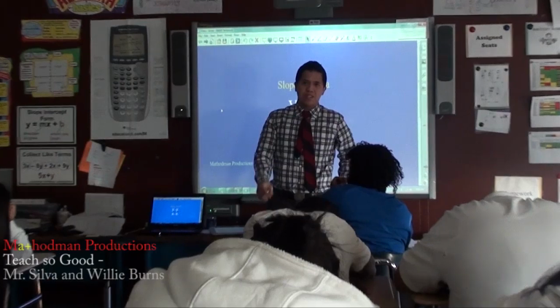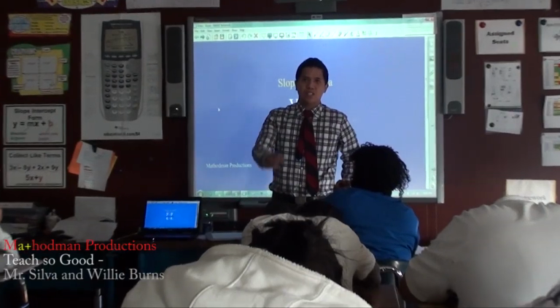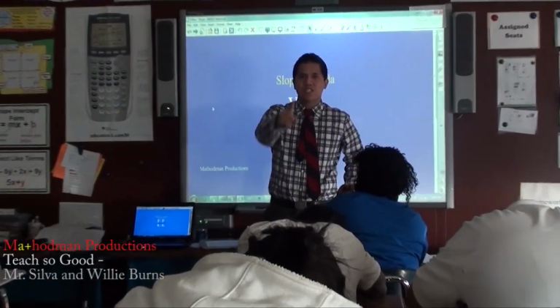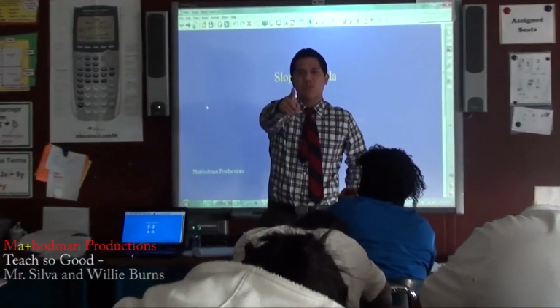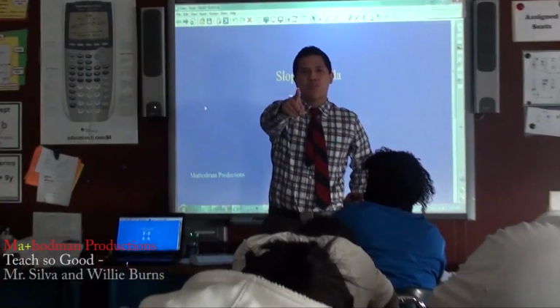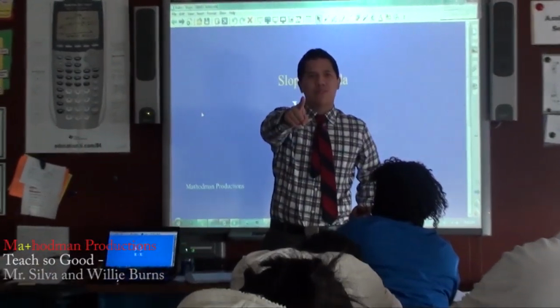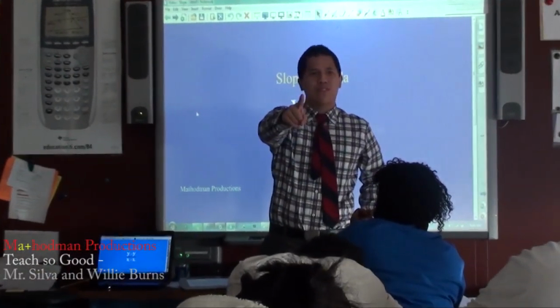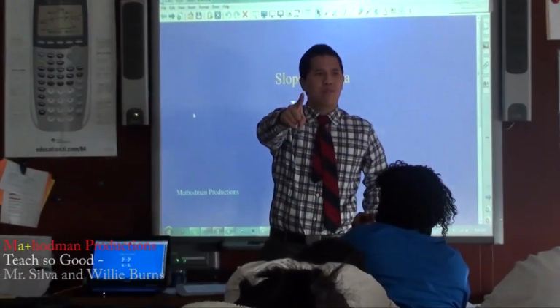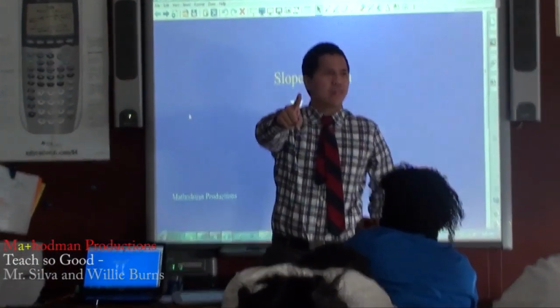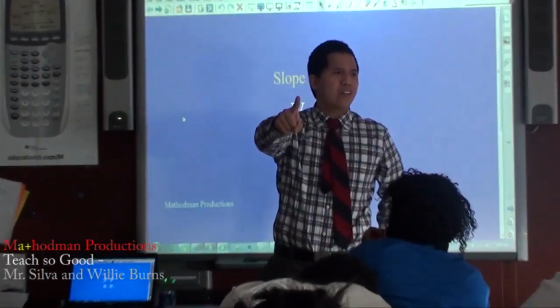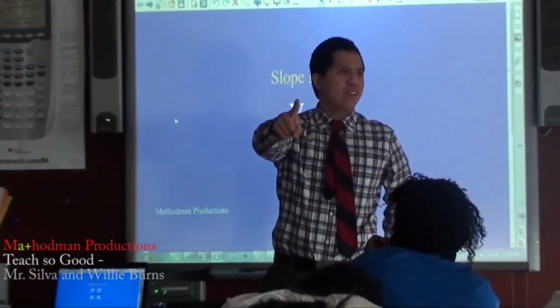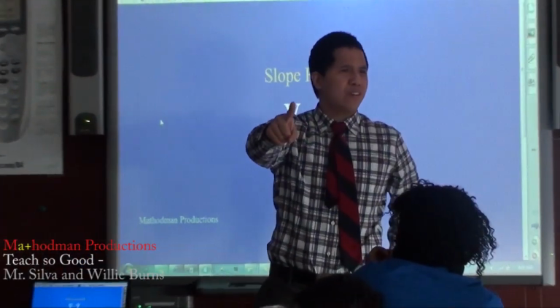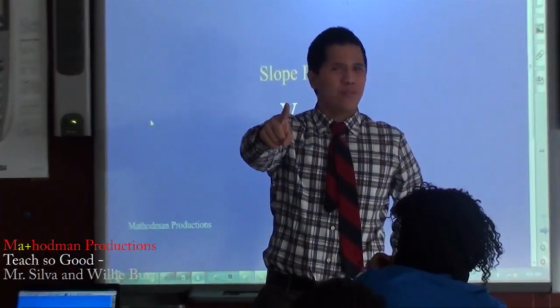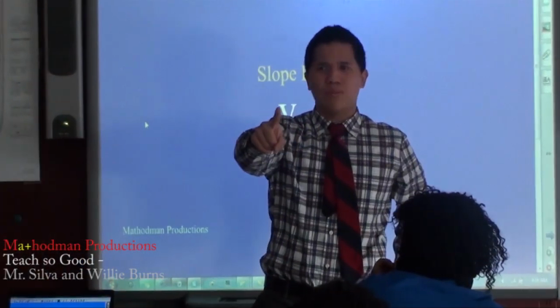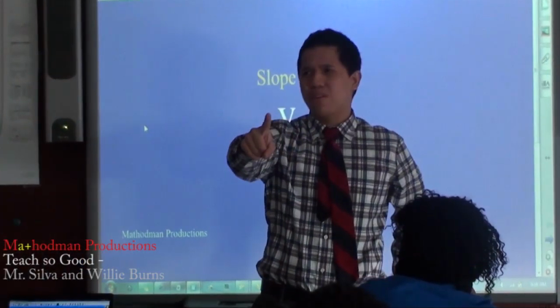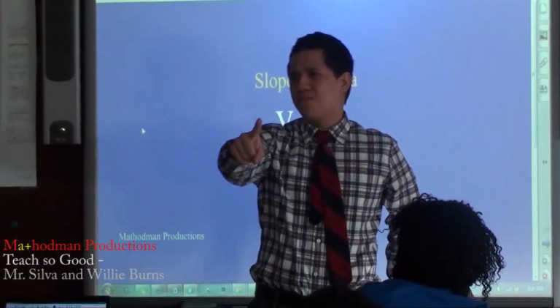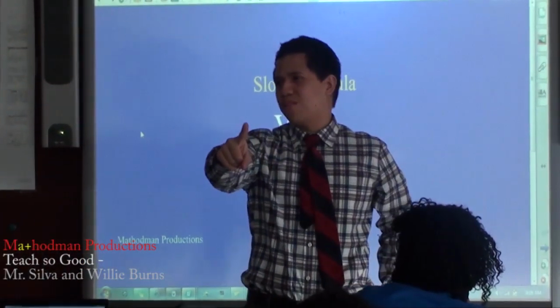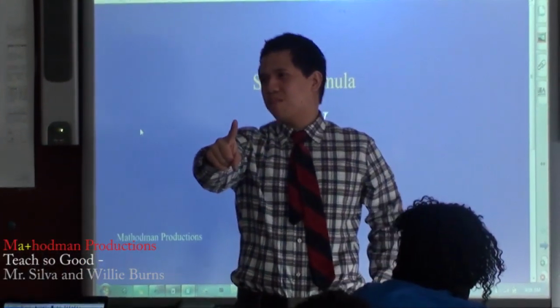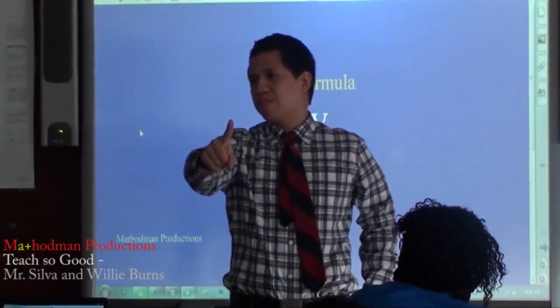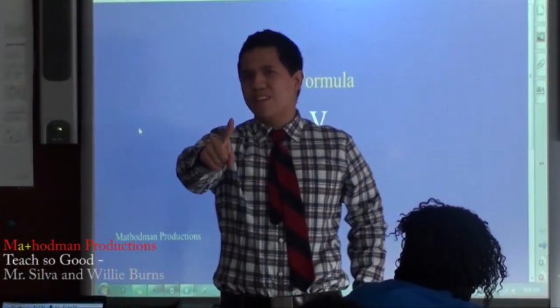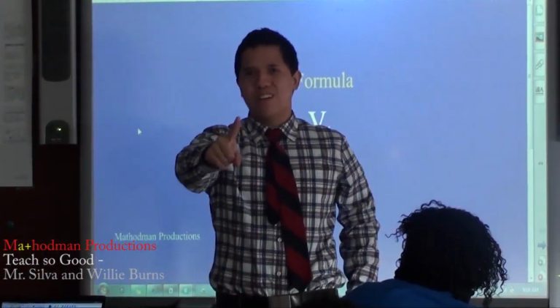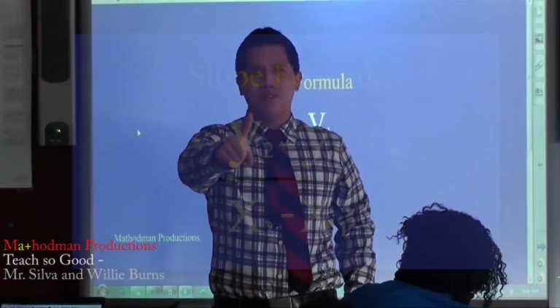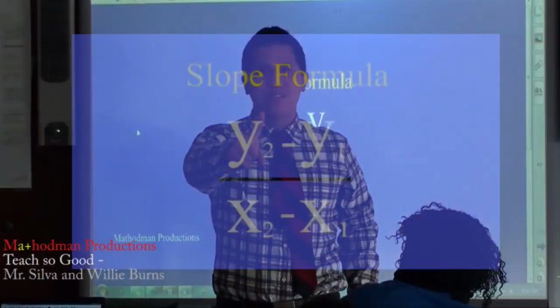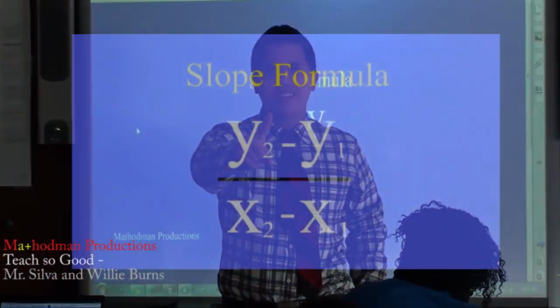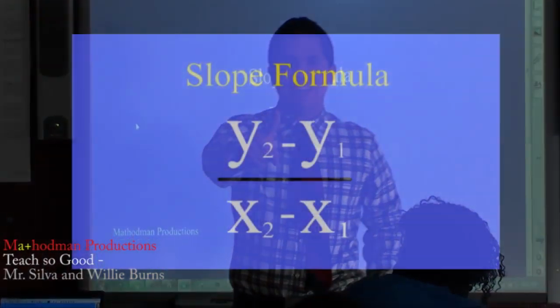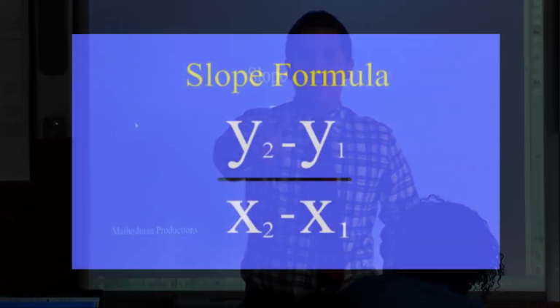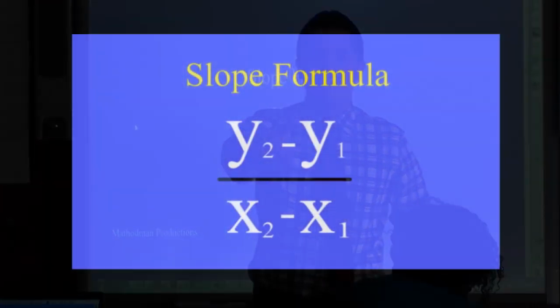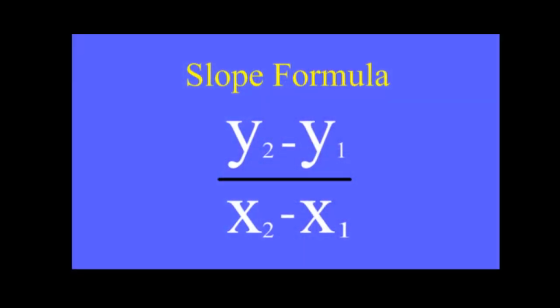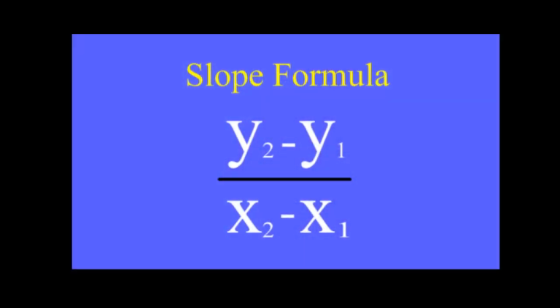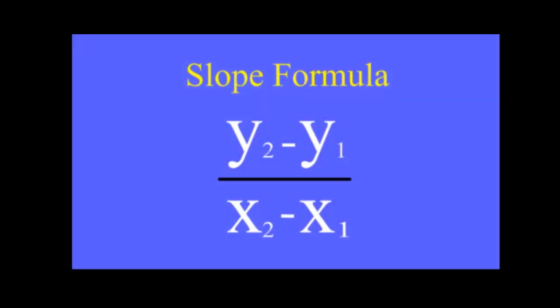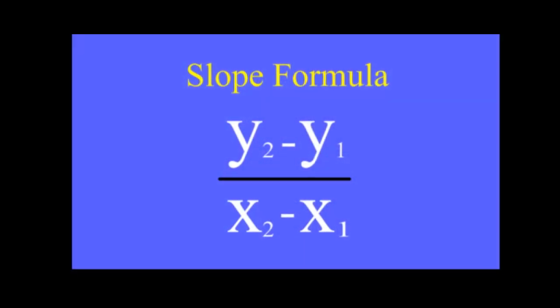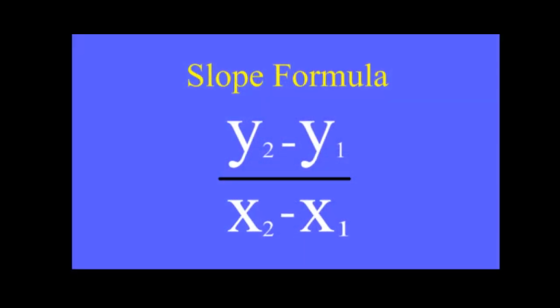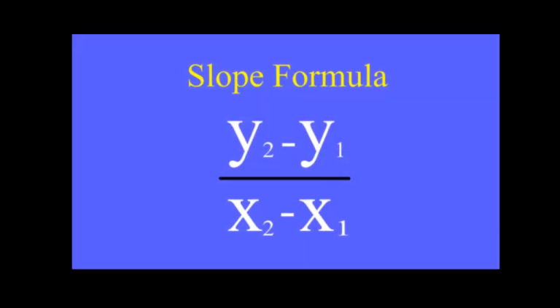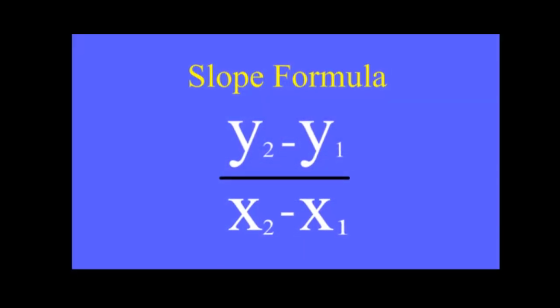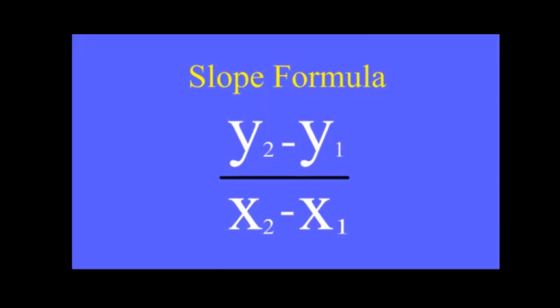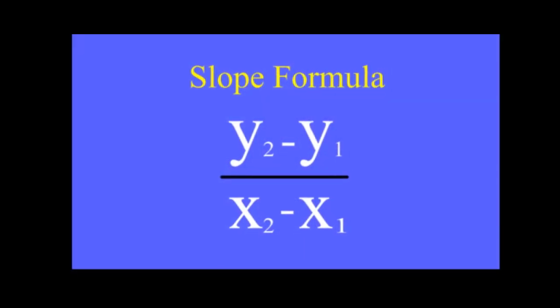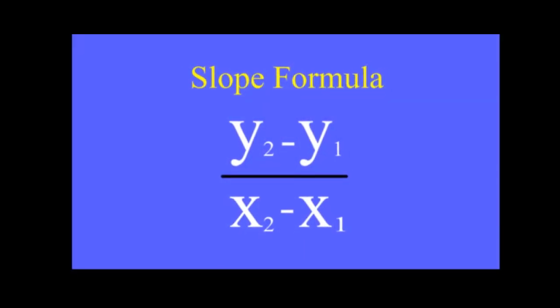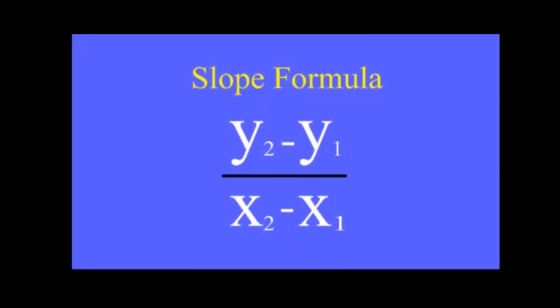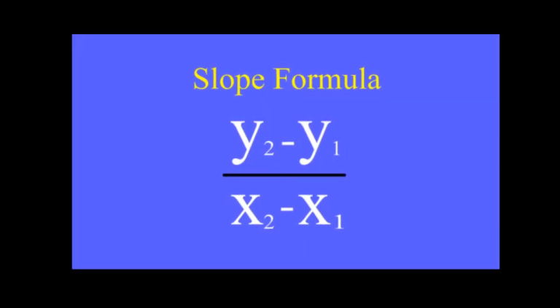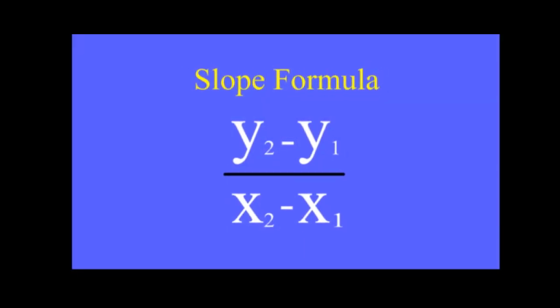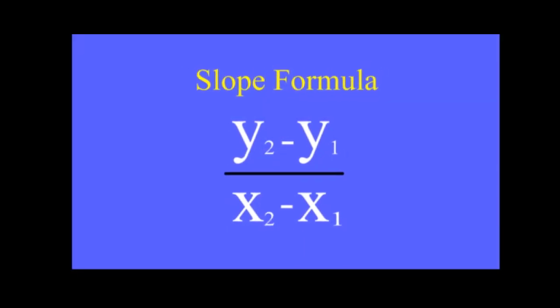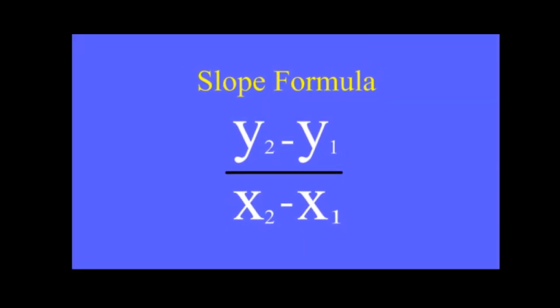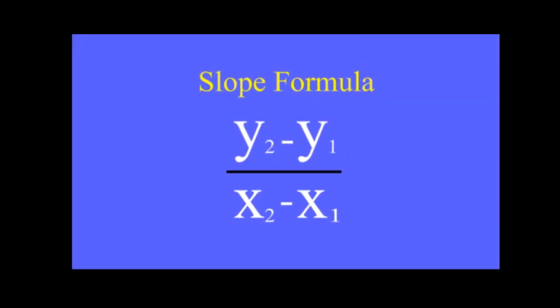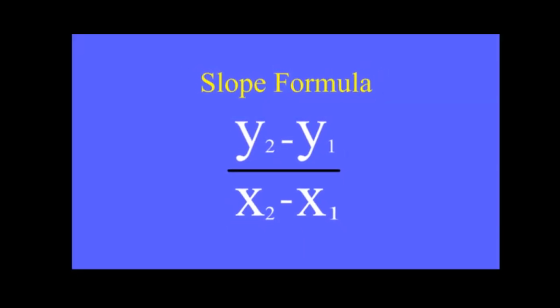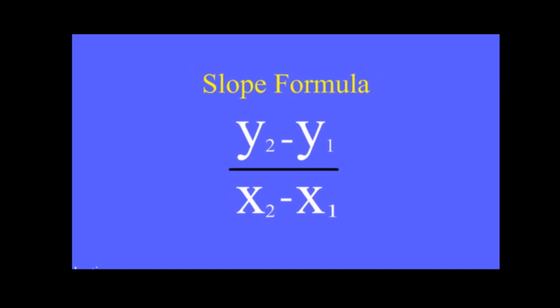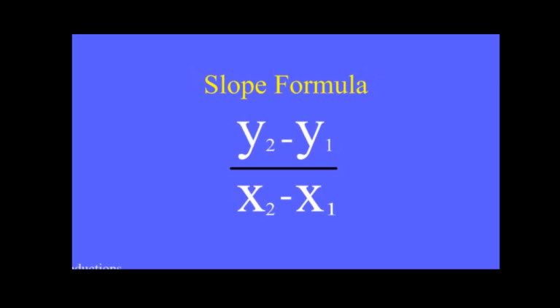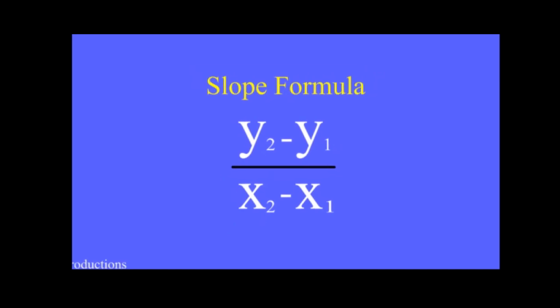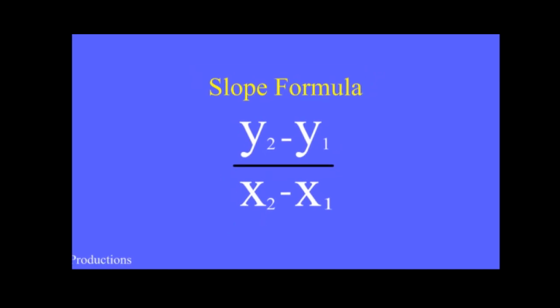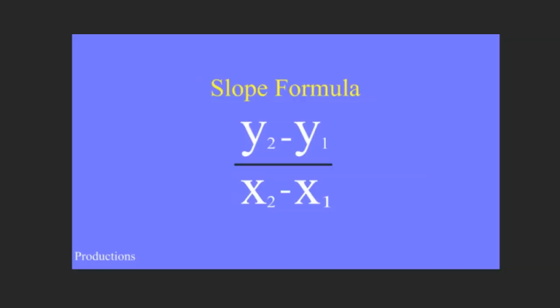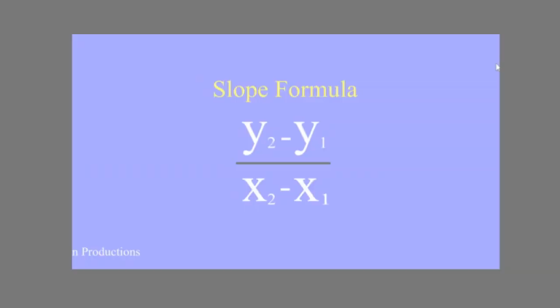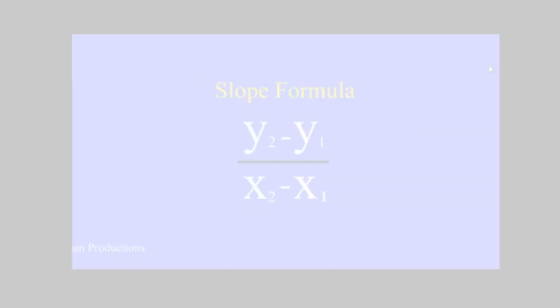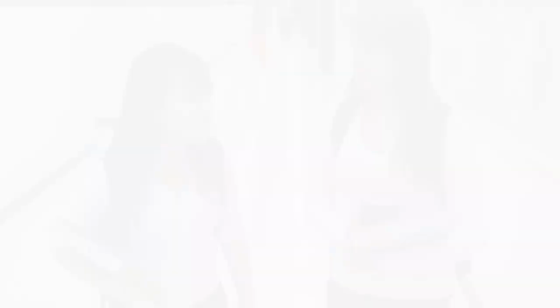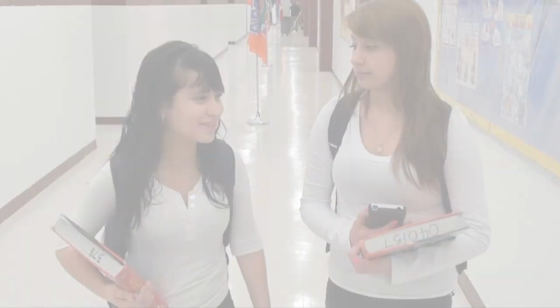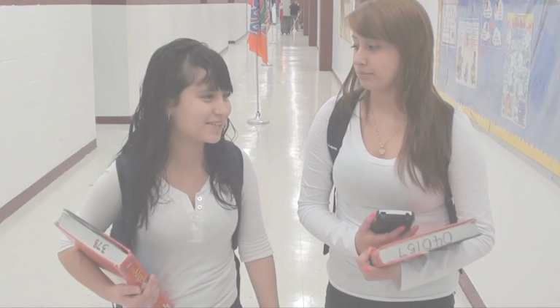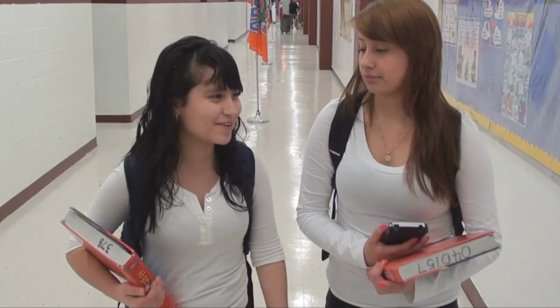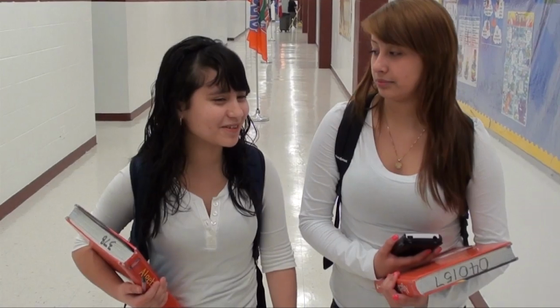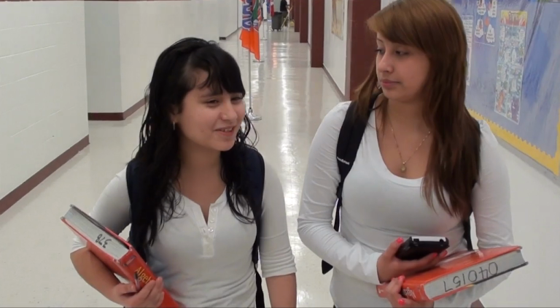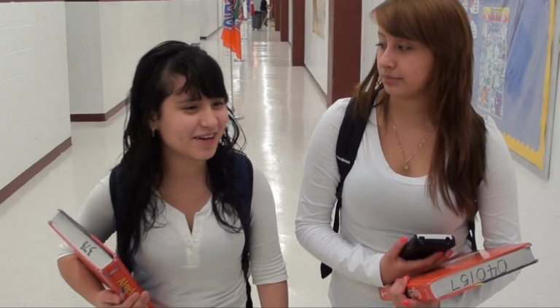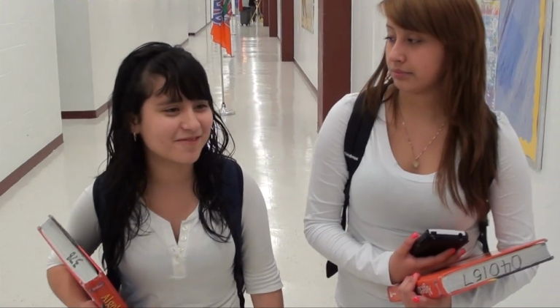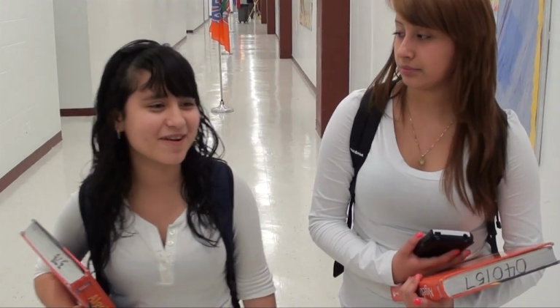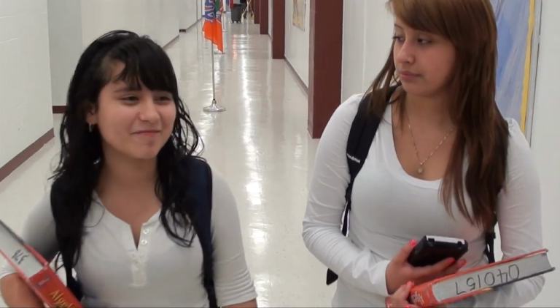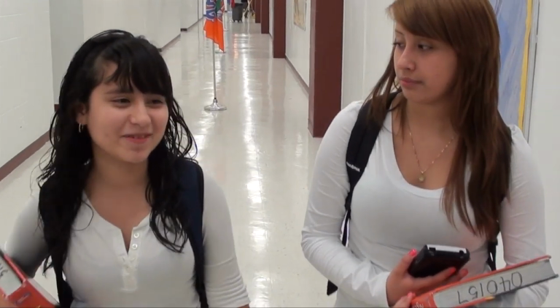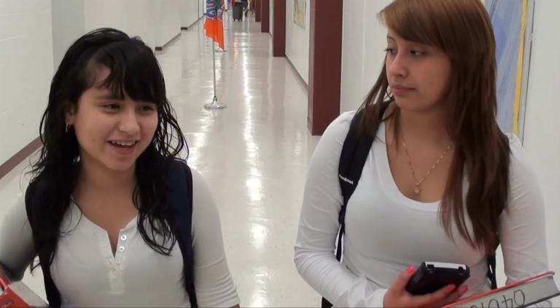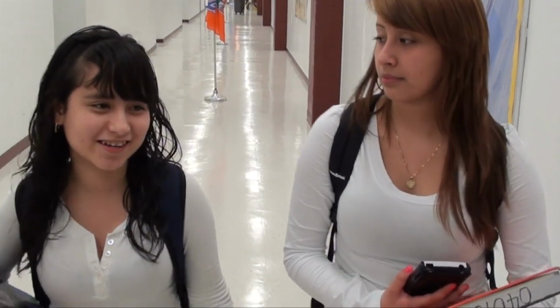We're going to stick to one formula, and one formula only: Y2 minus Y1 over X2 minus X1.